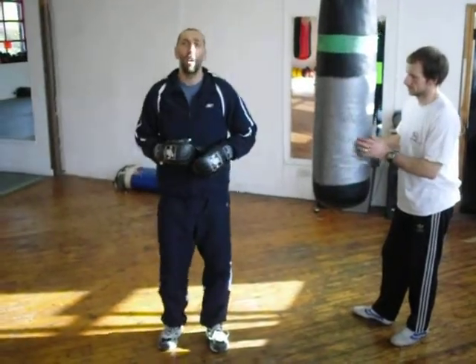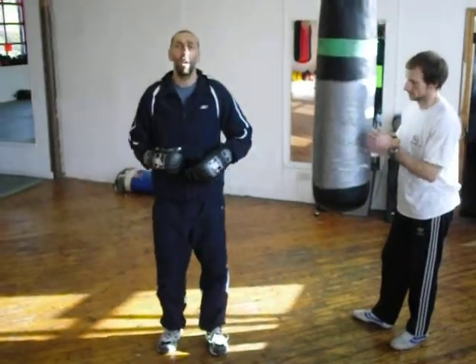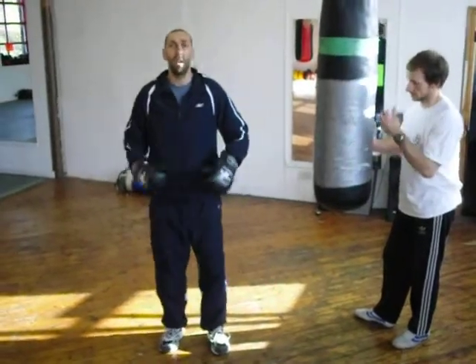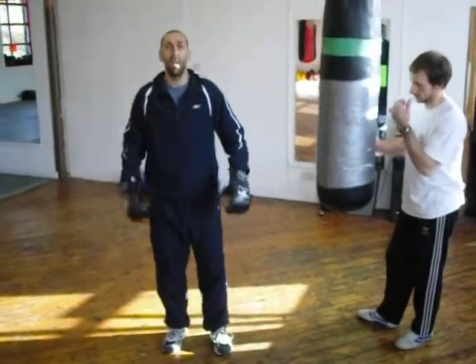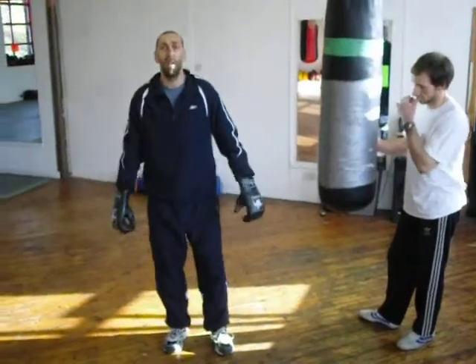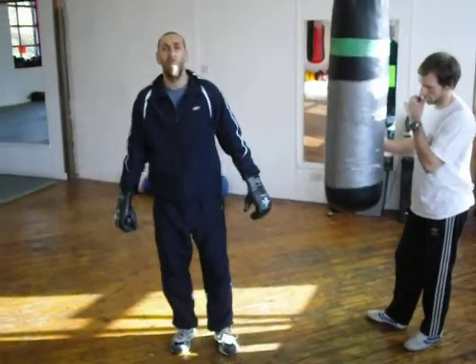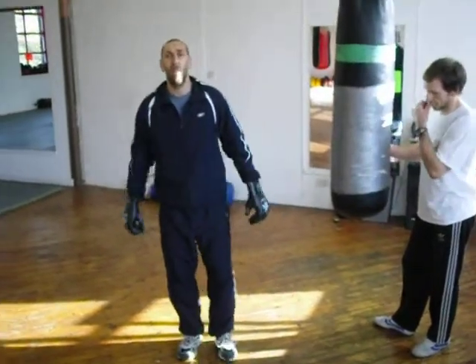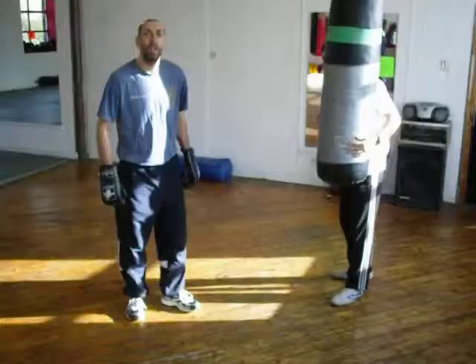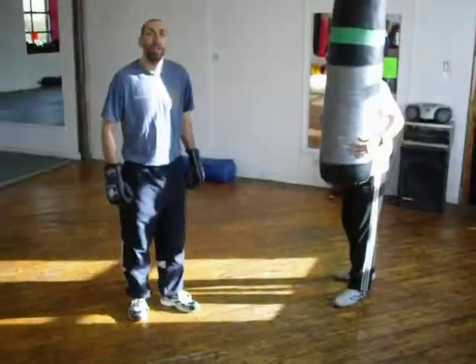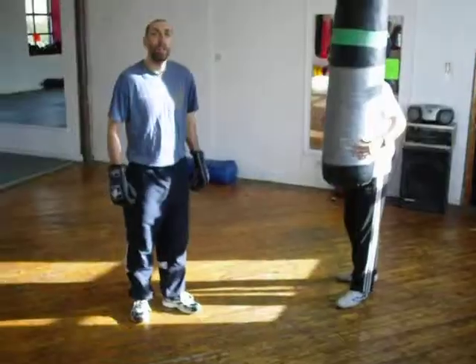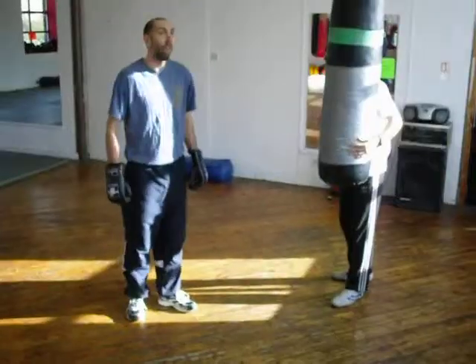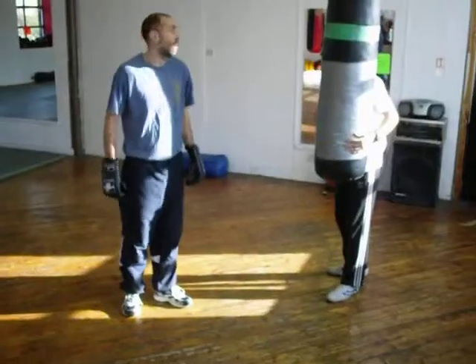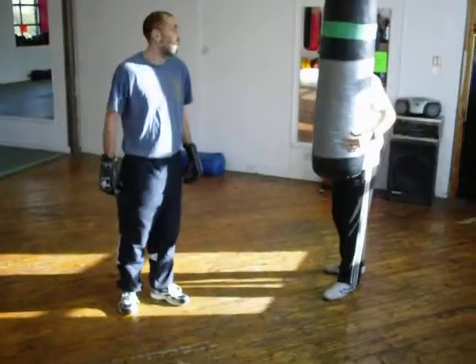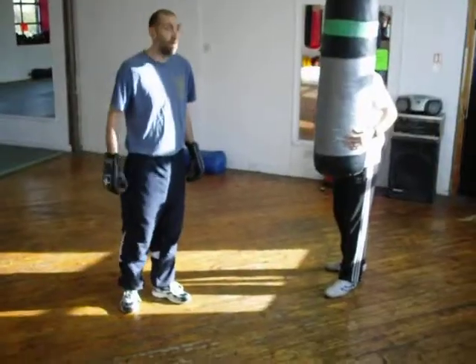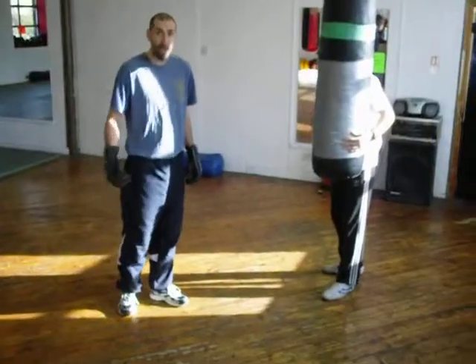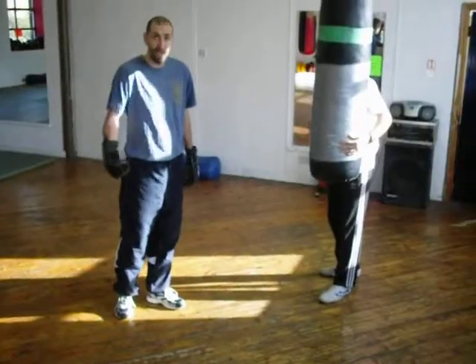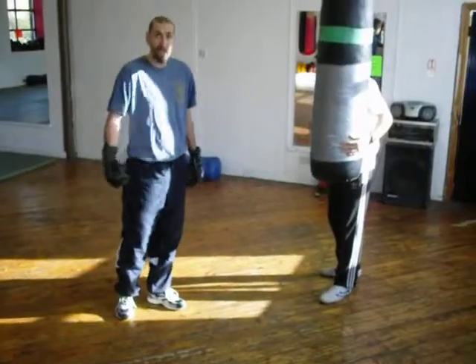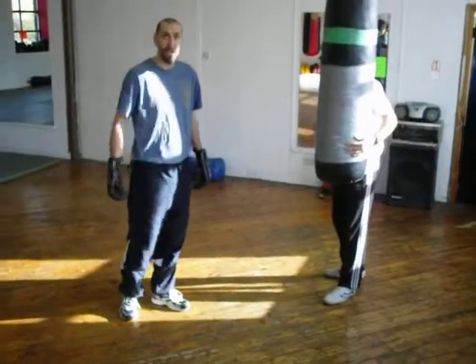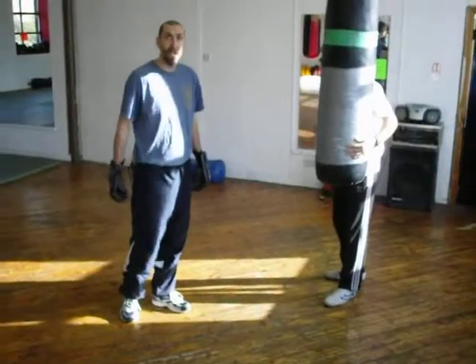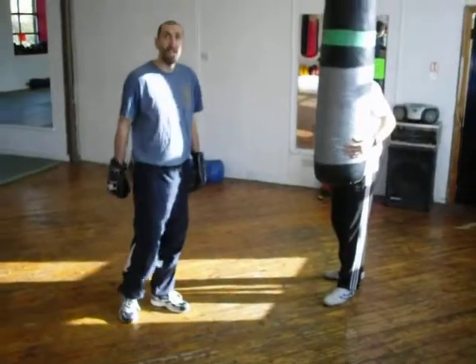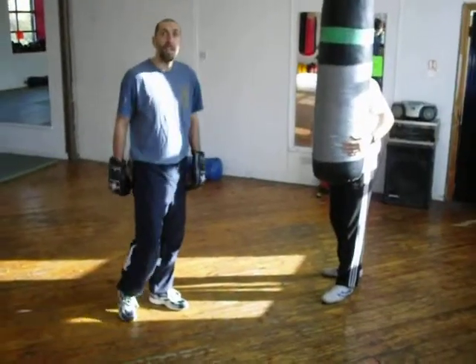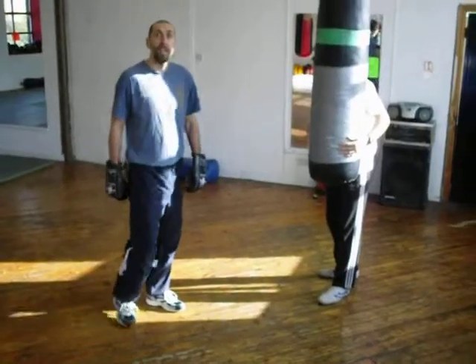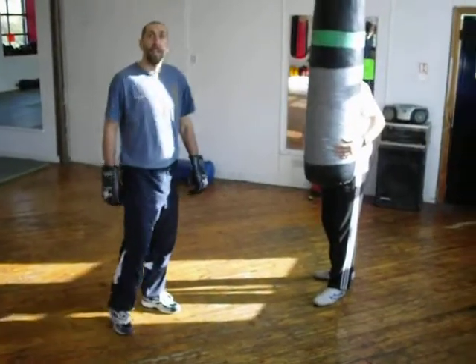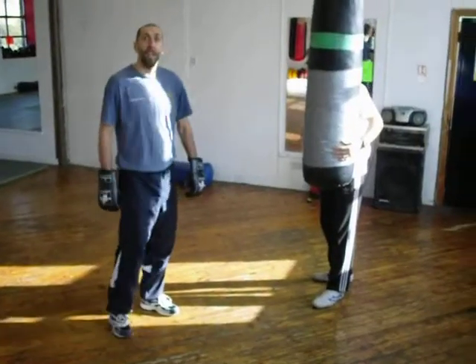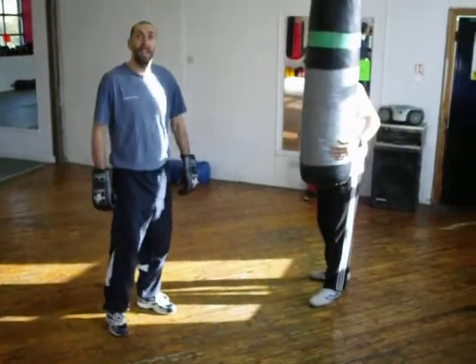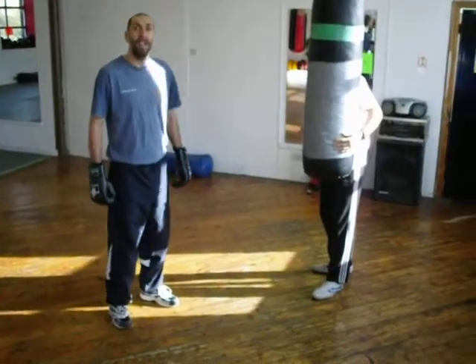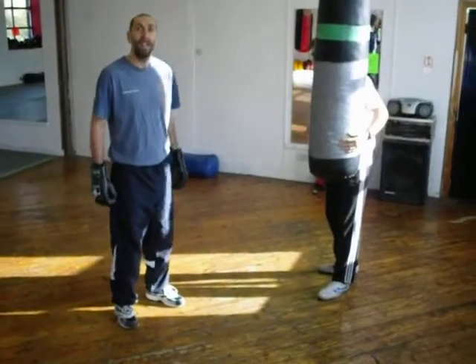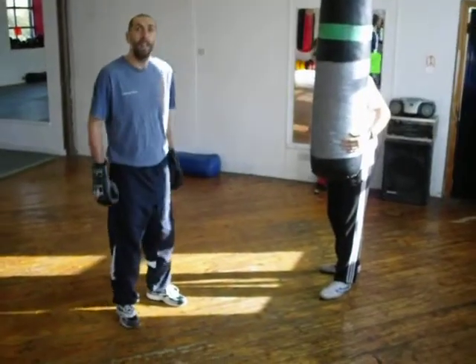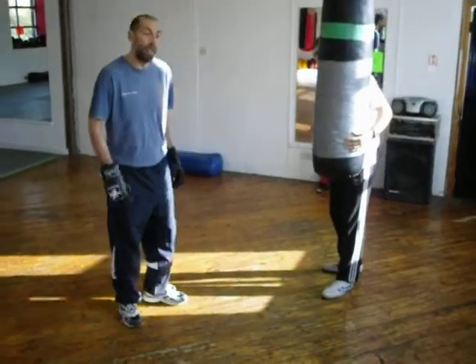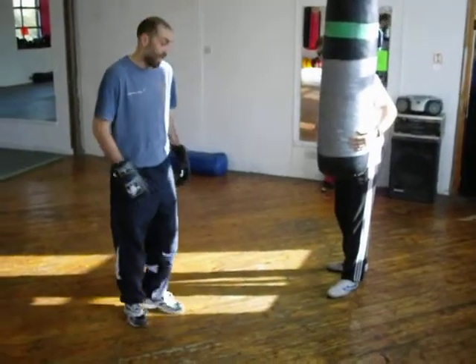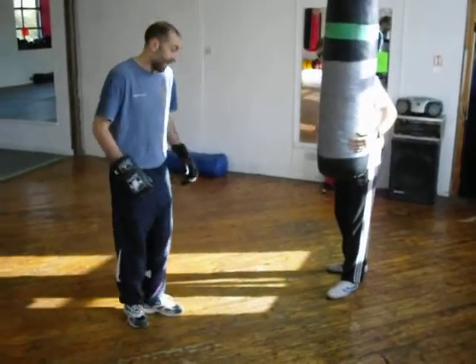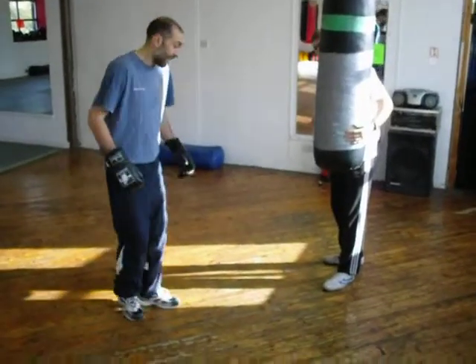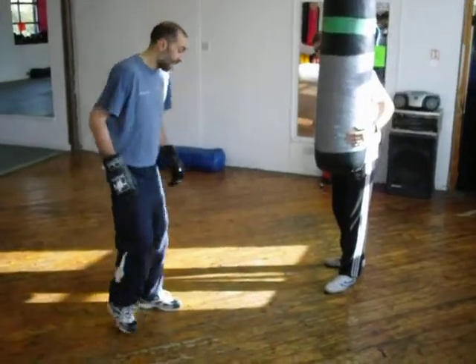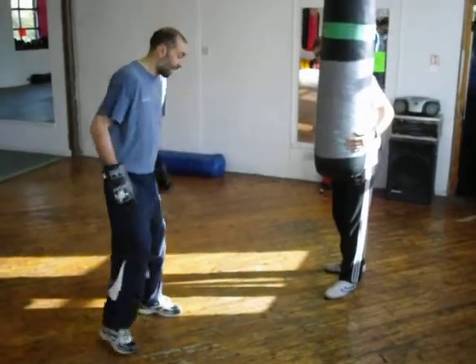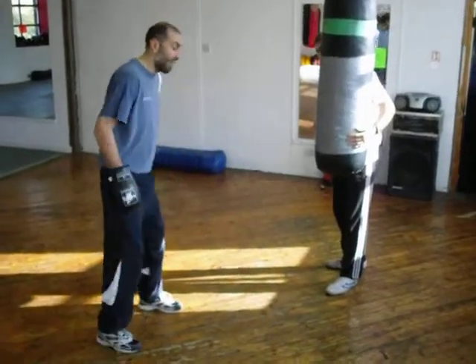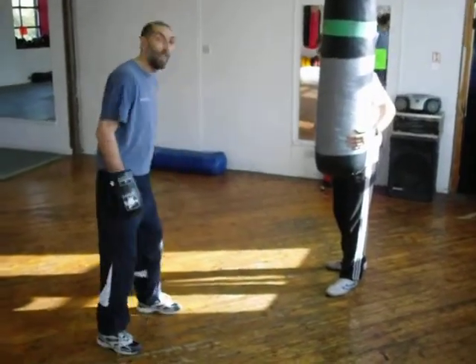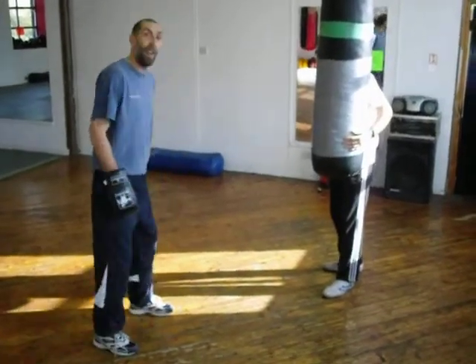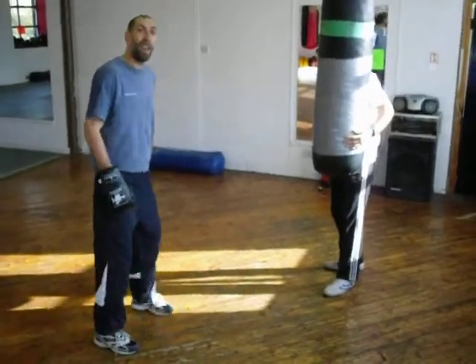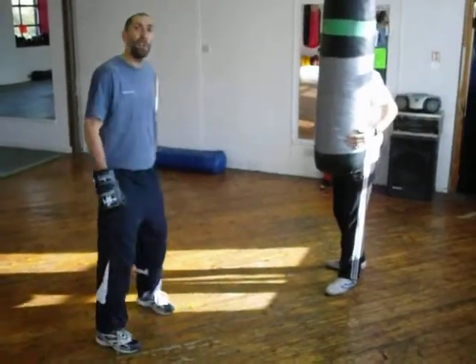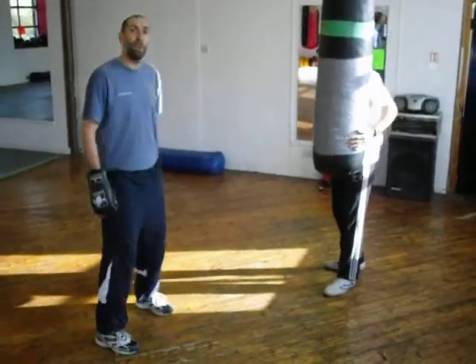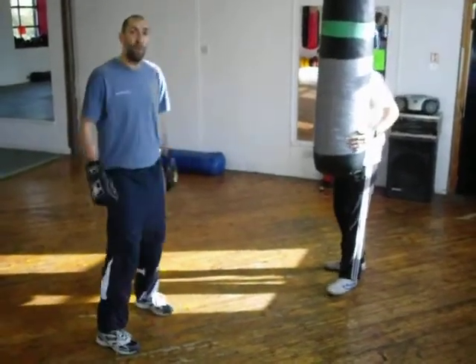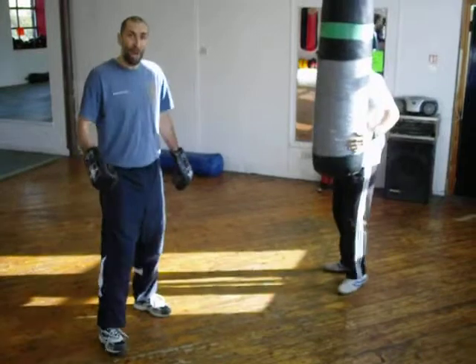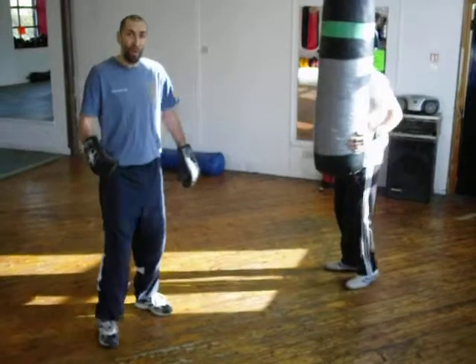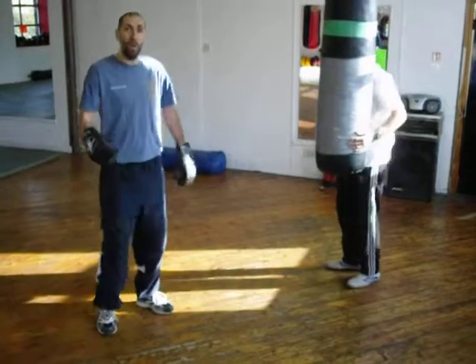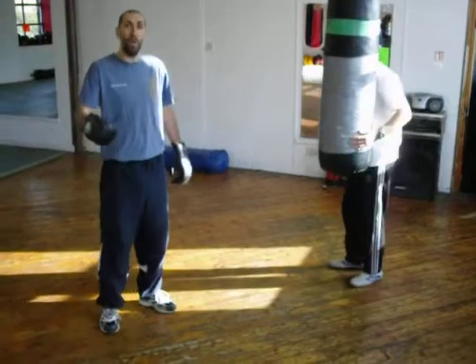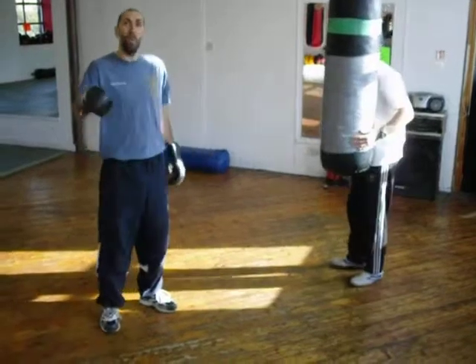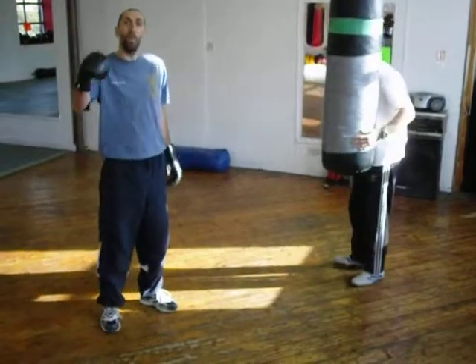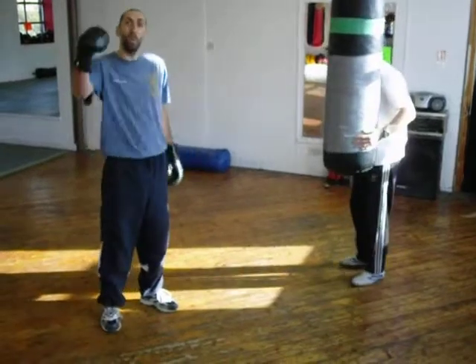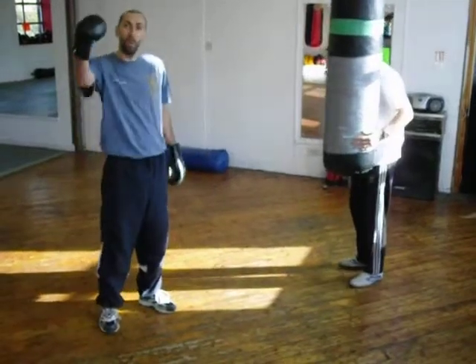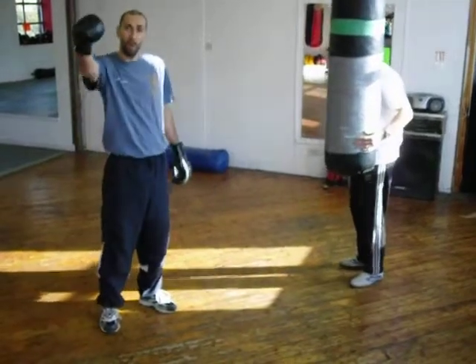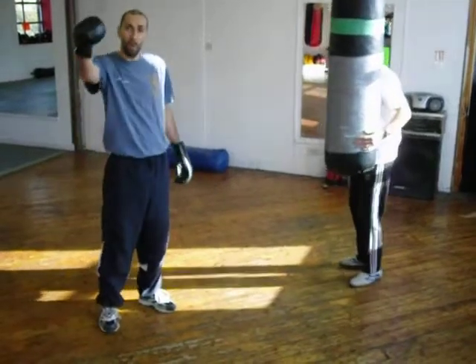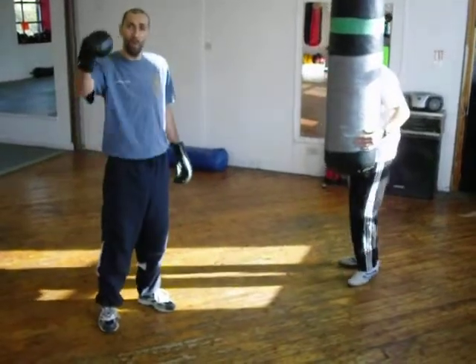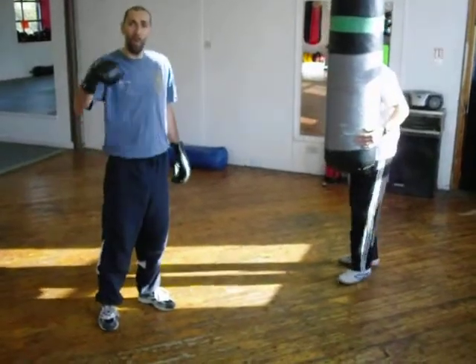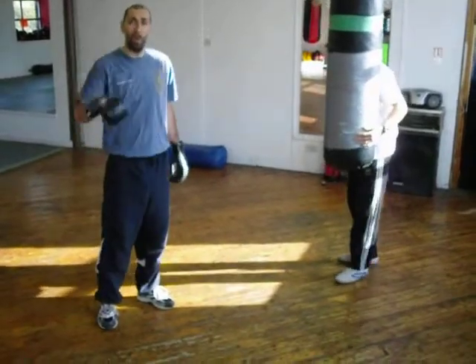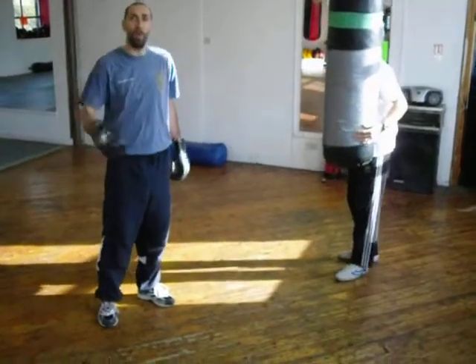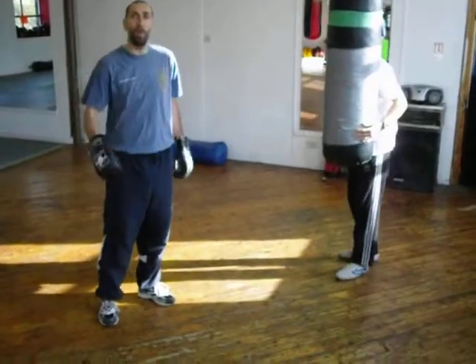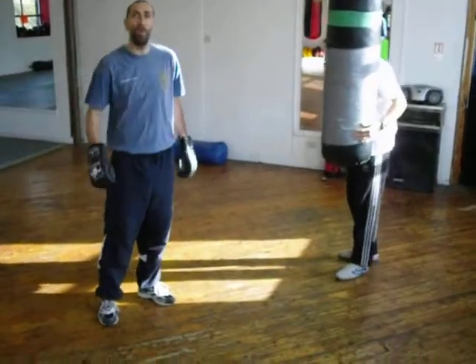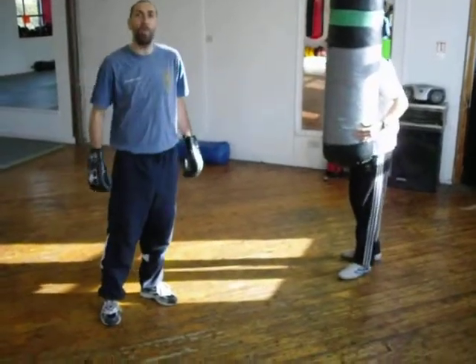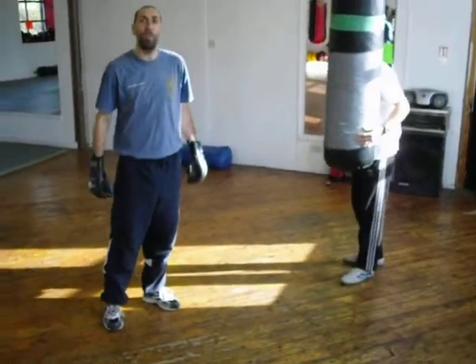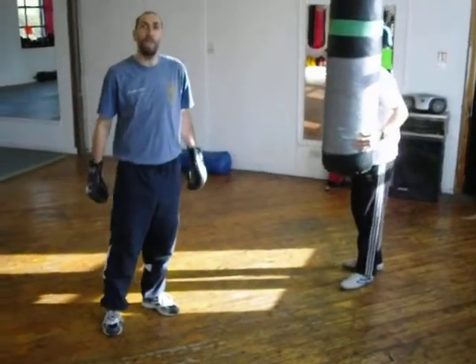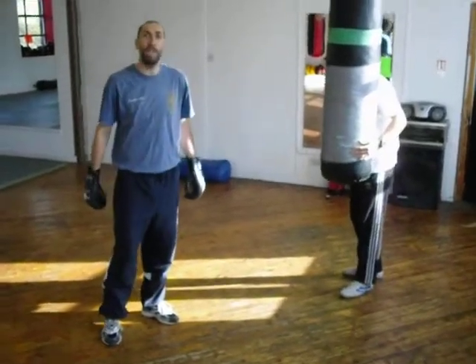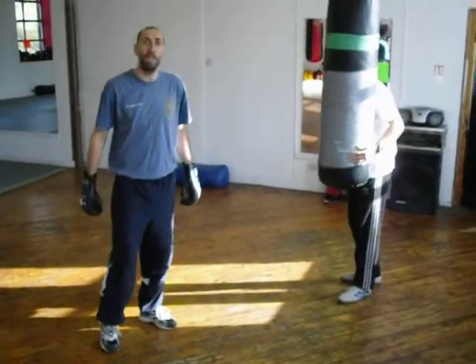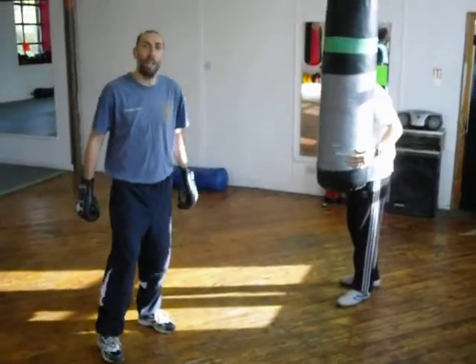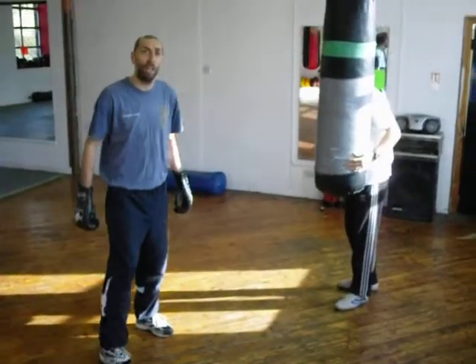Okay. Ready? Ready. Right, so now we're going to do the next round.